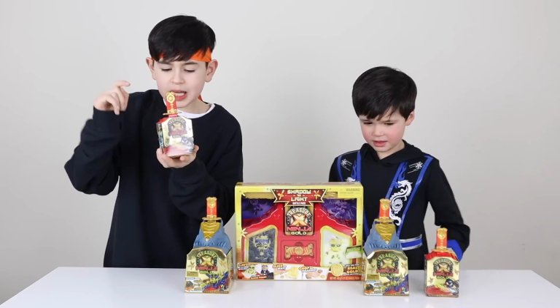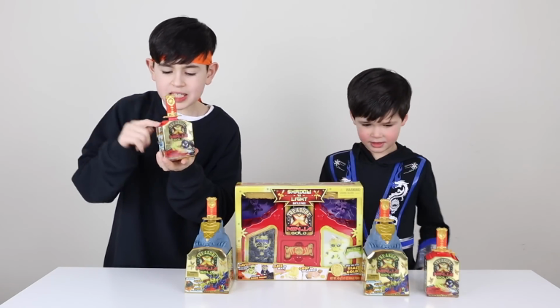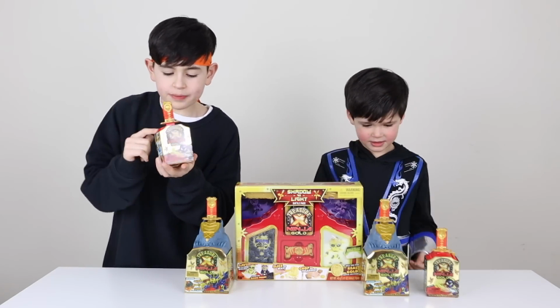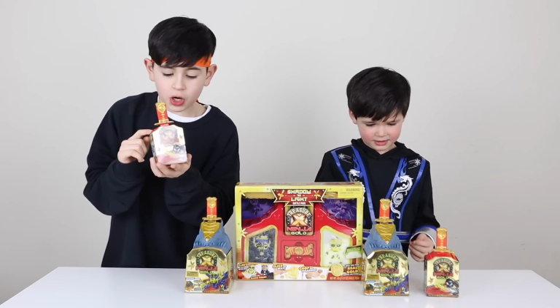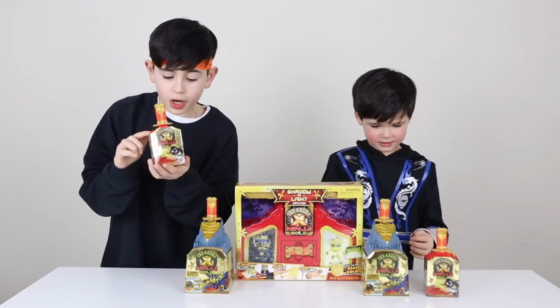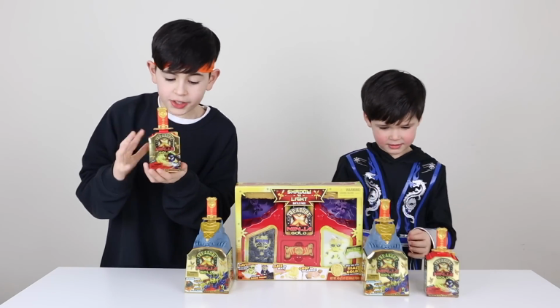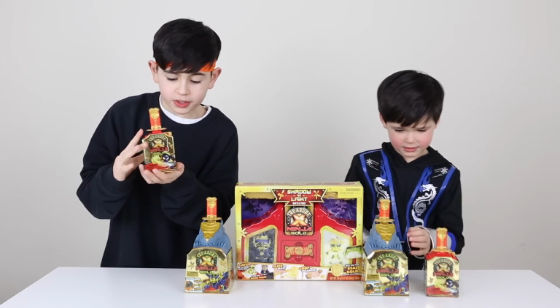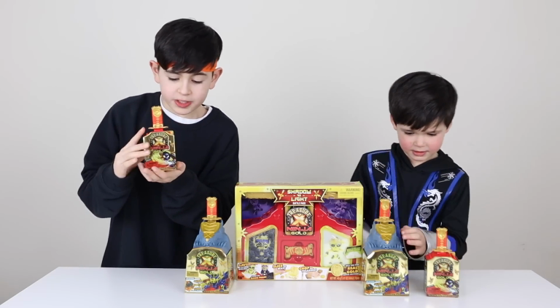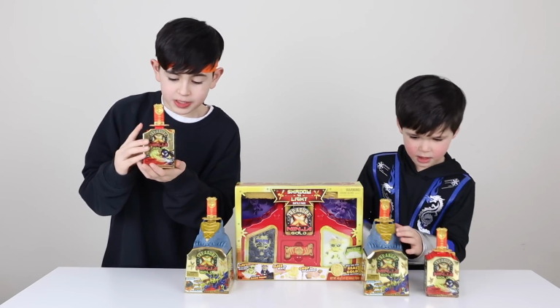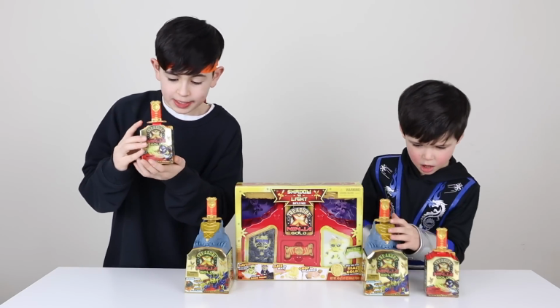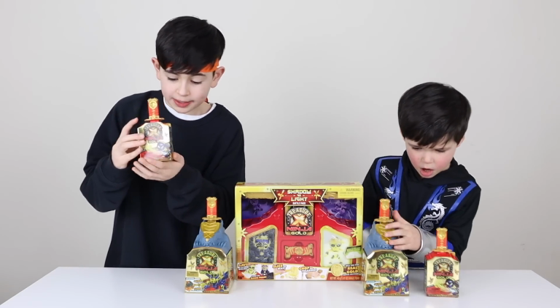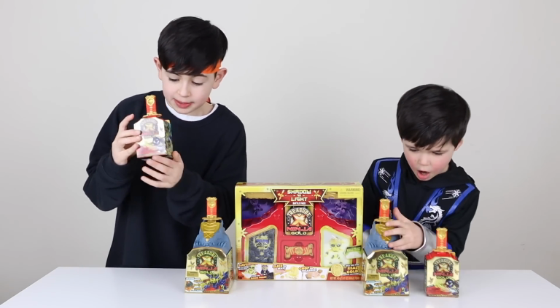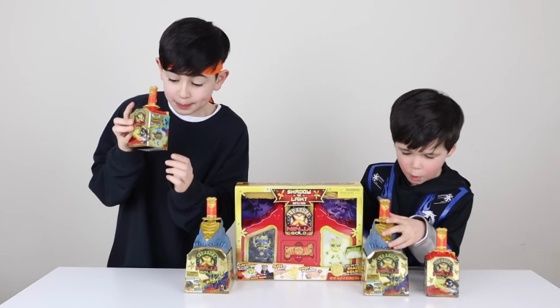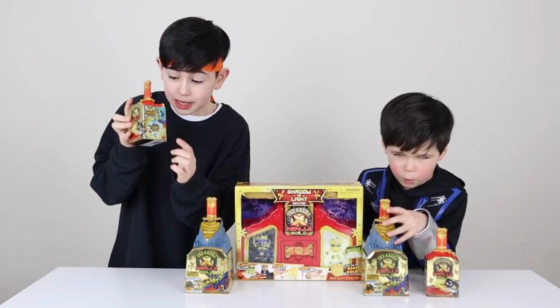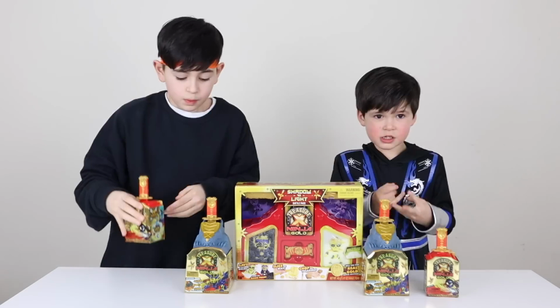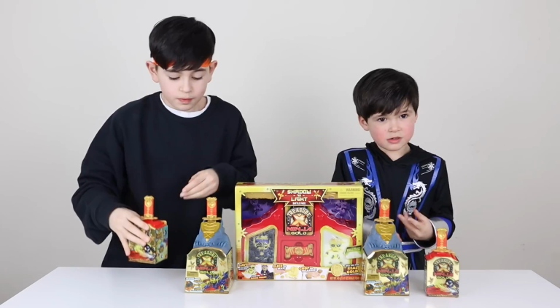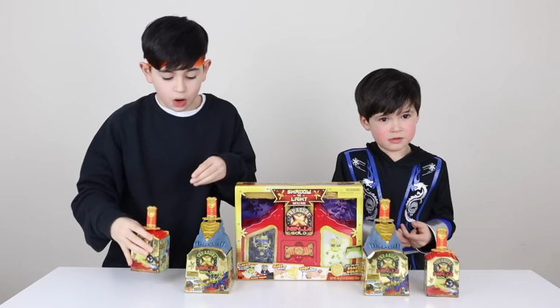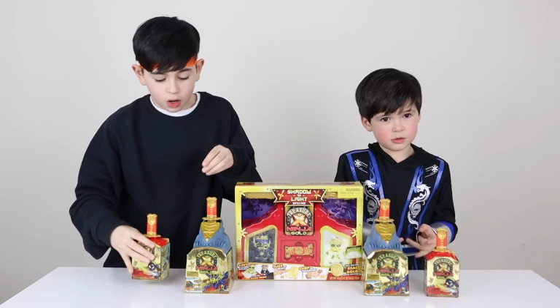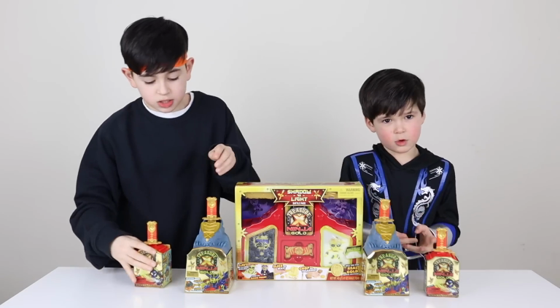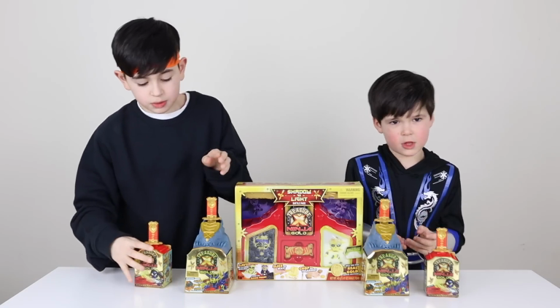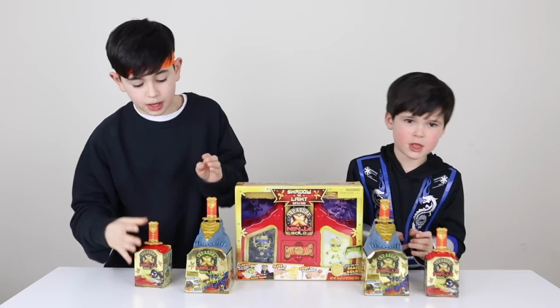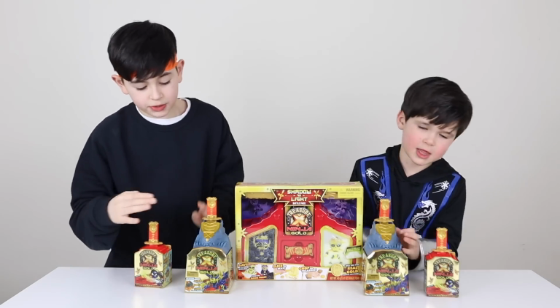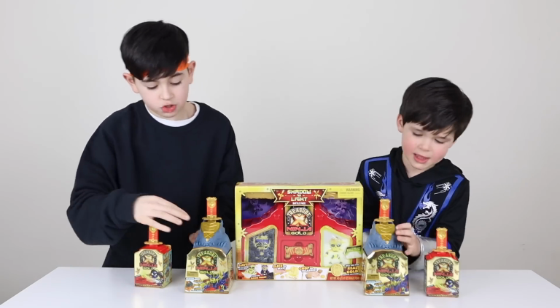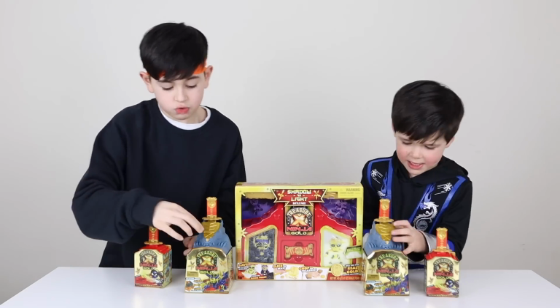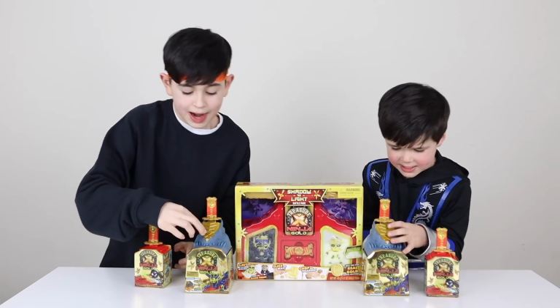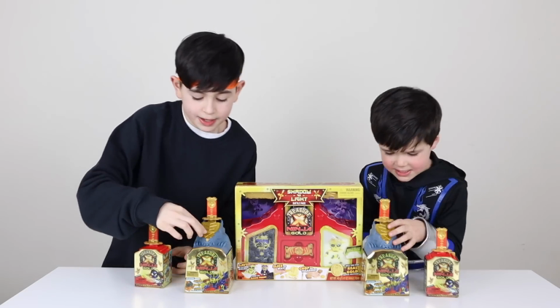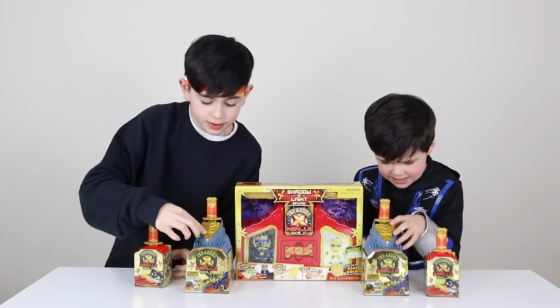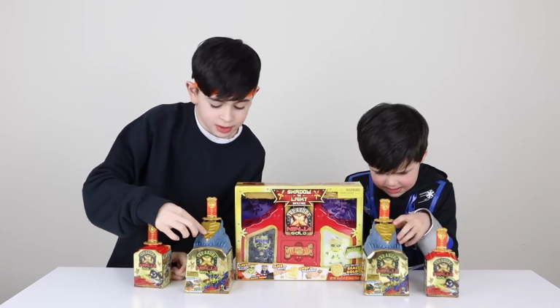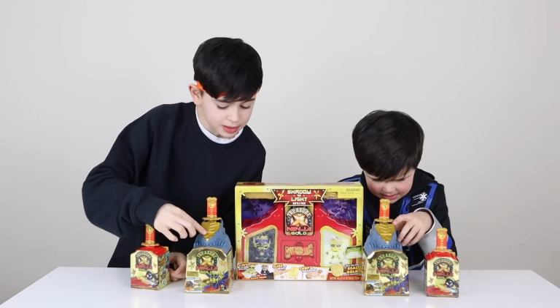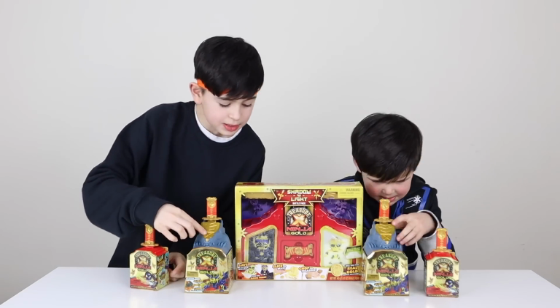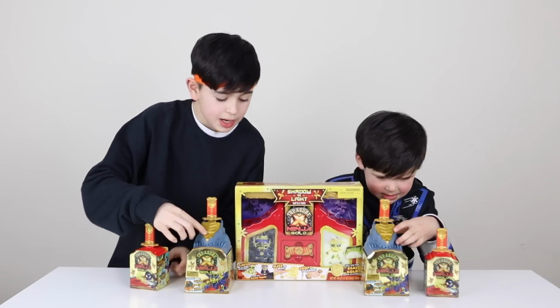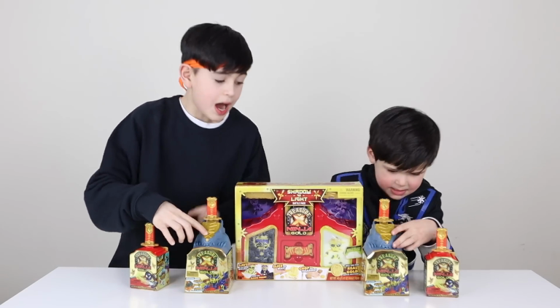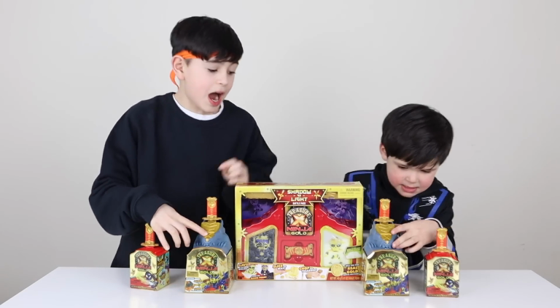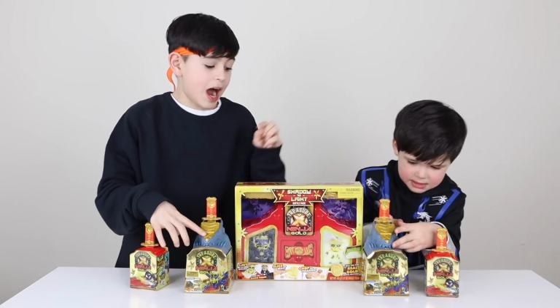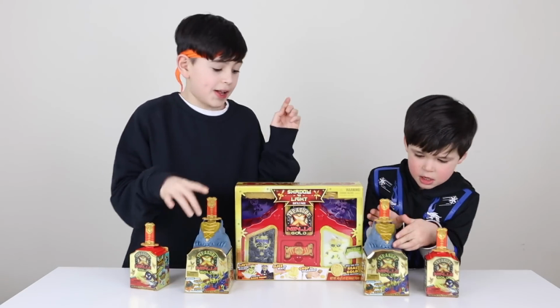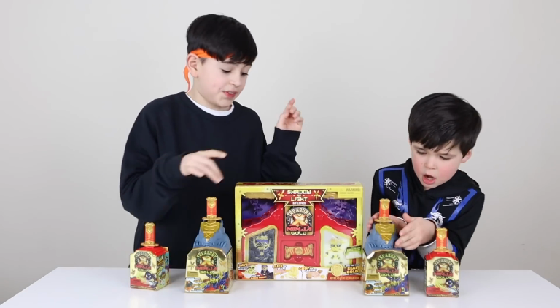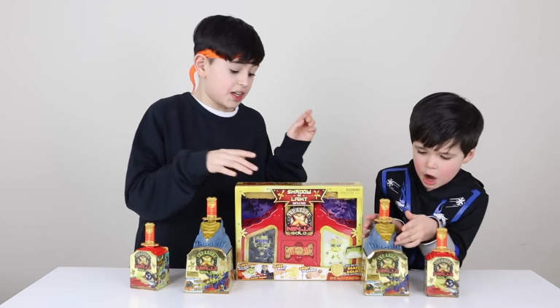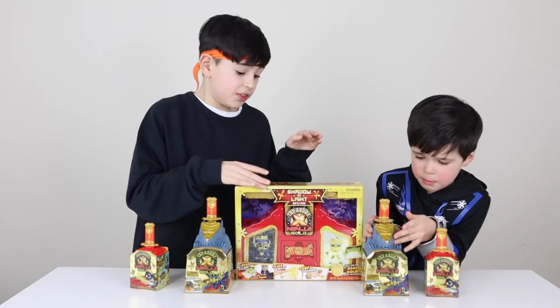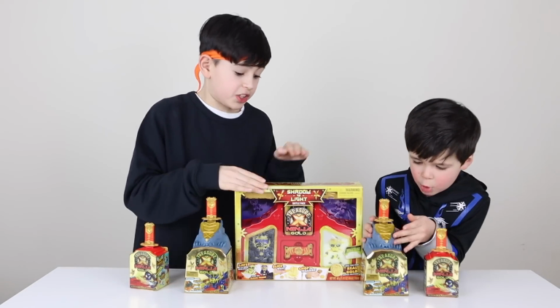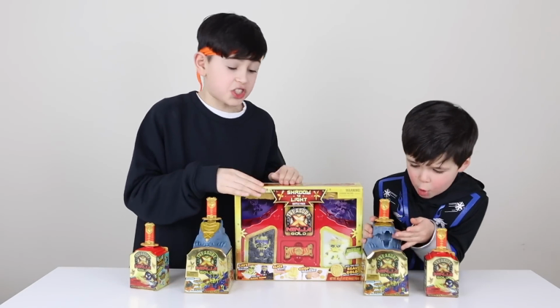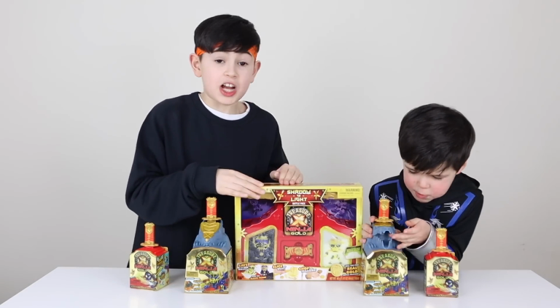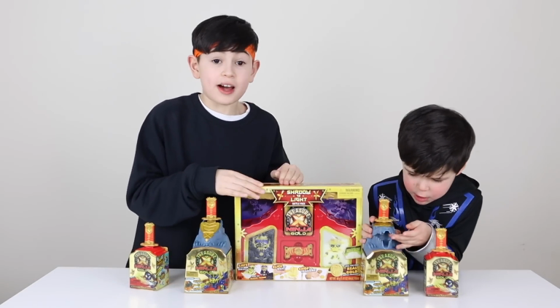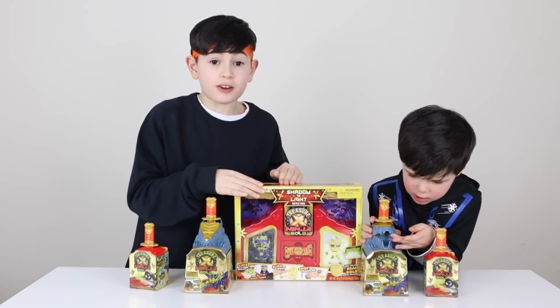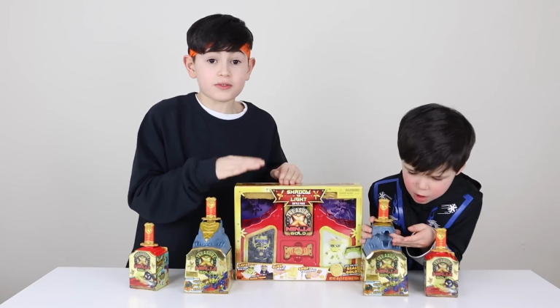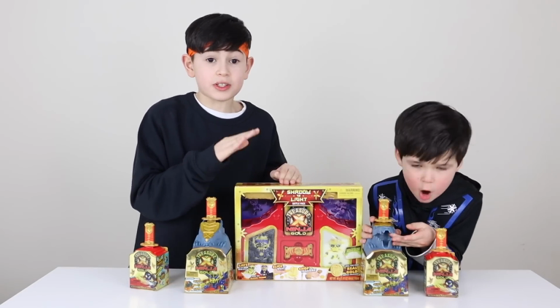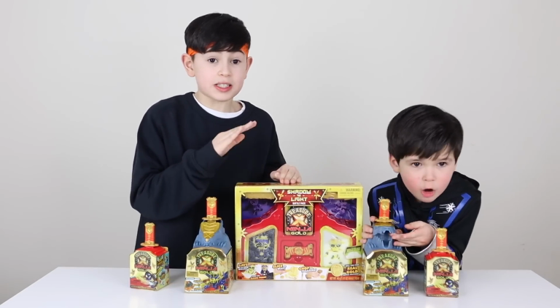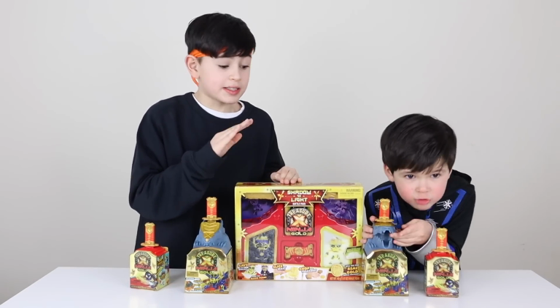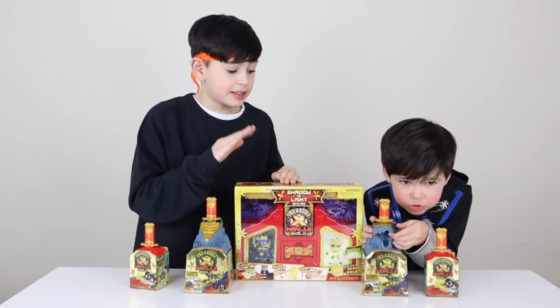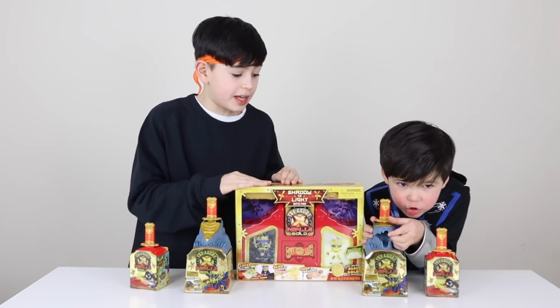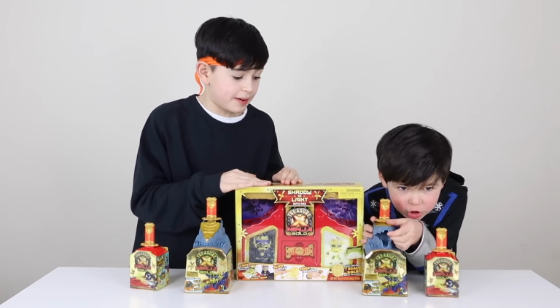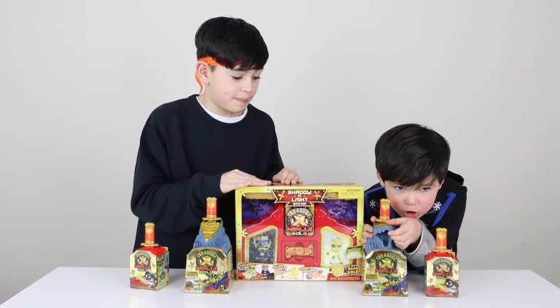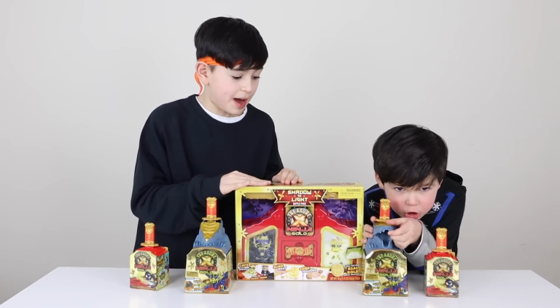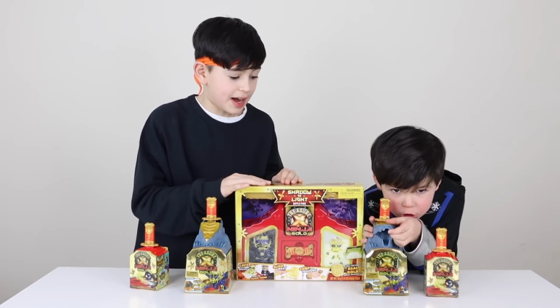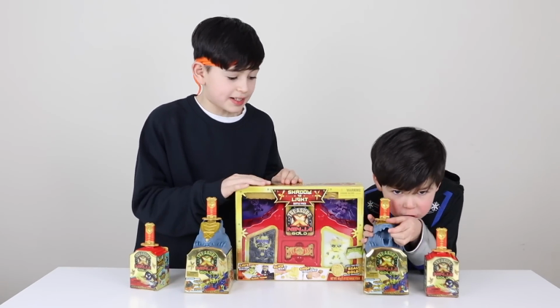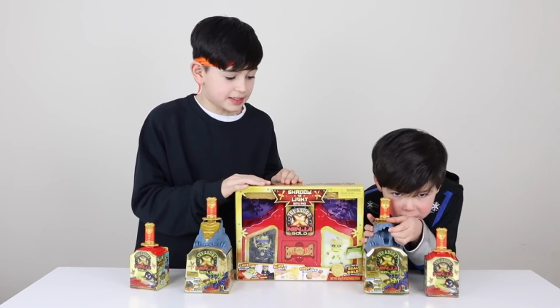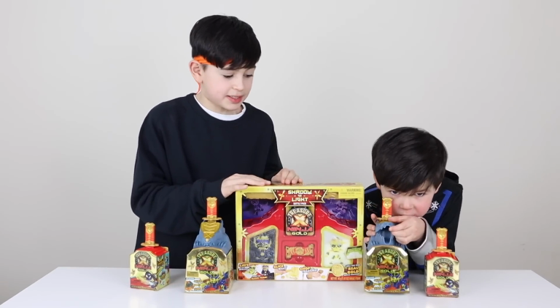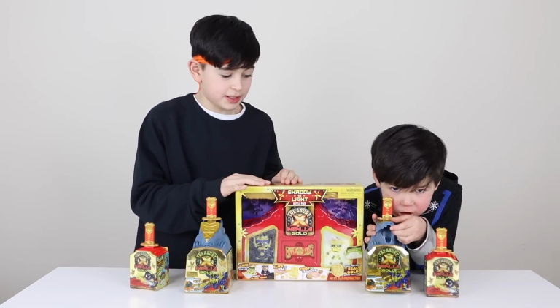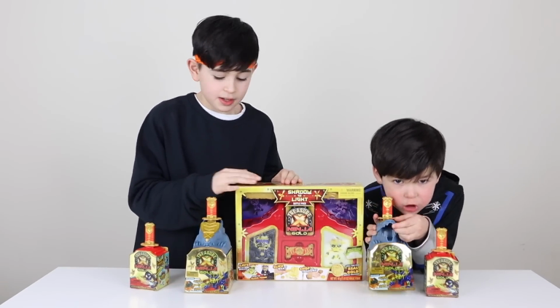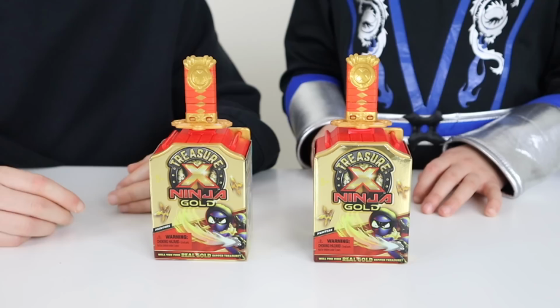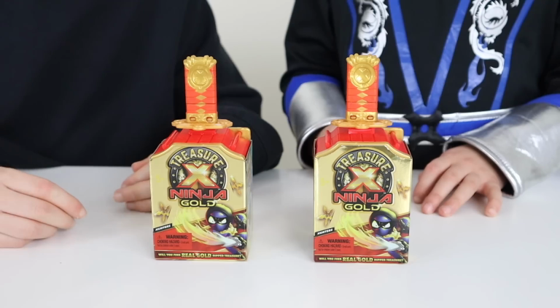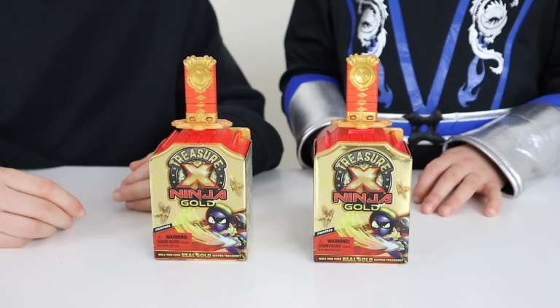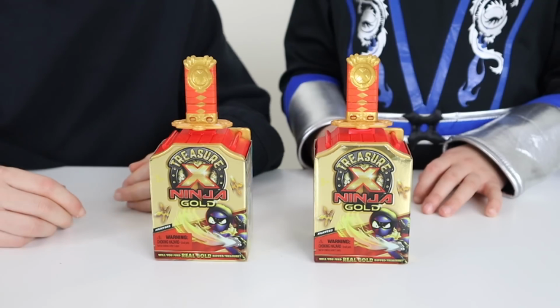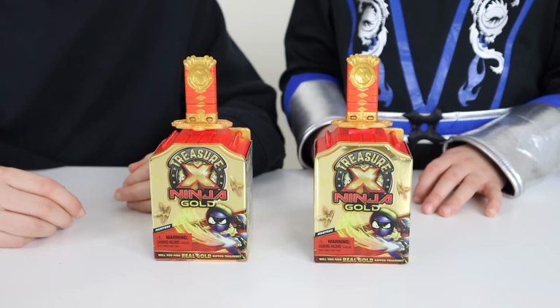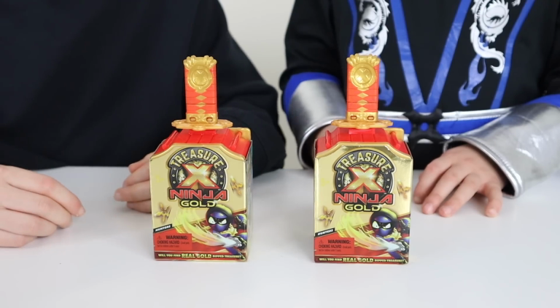These are the Hunters inside them. We've also got the Dragons. And I'm the Shadows vs. Light Cloud.